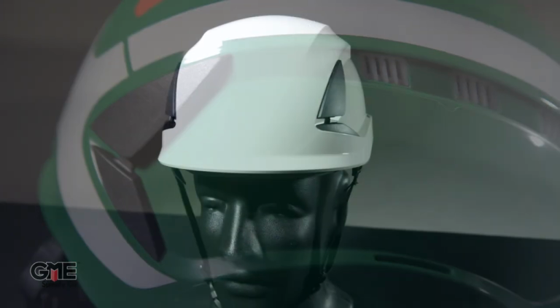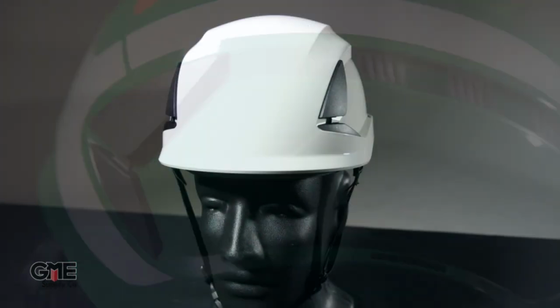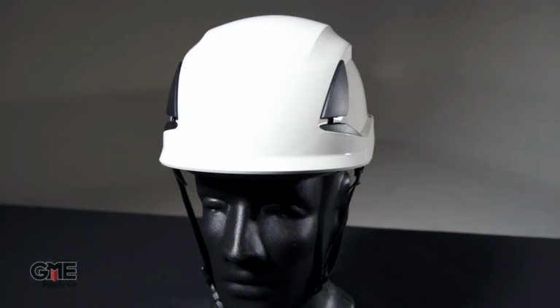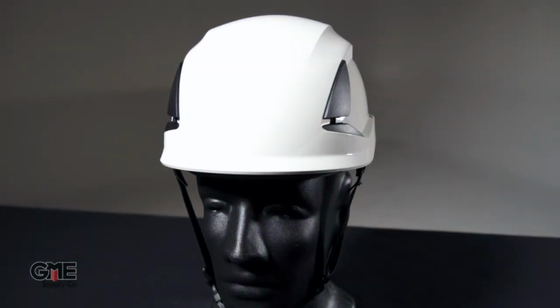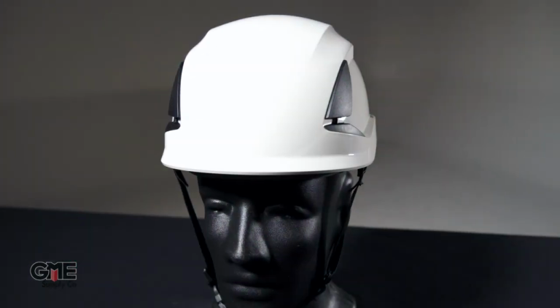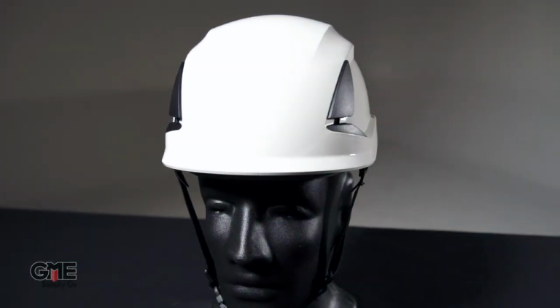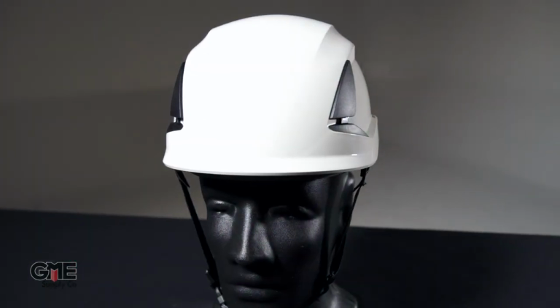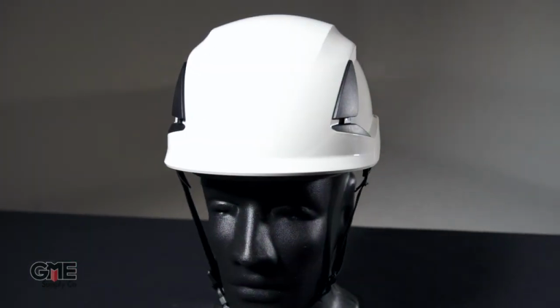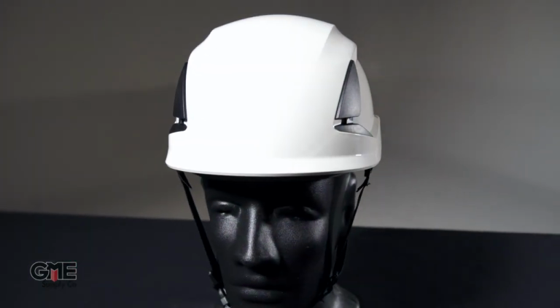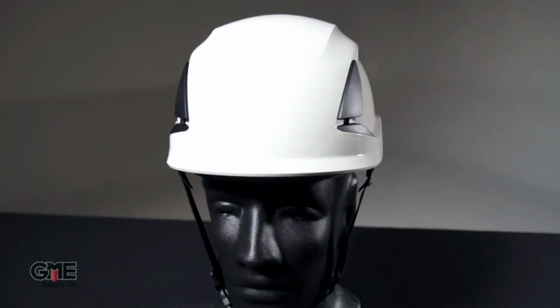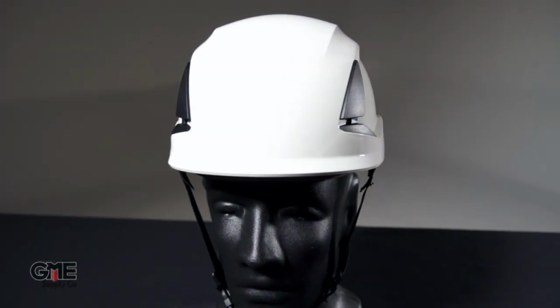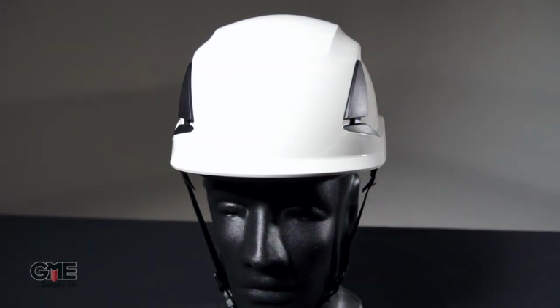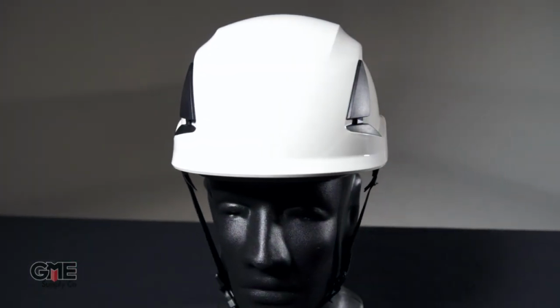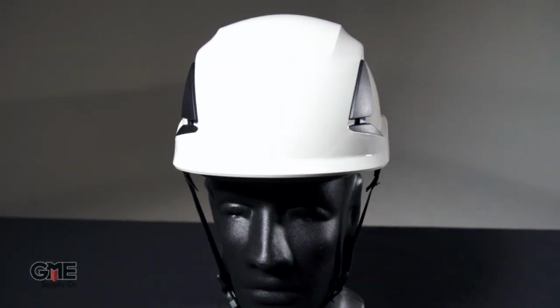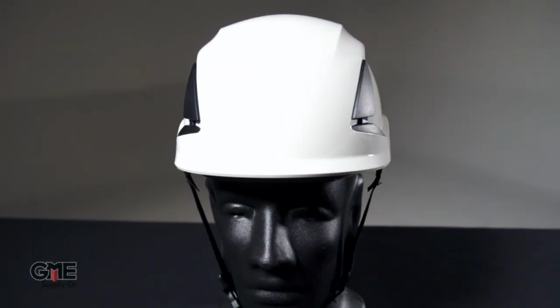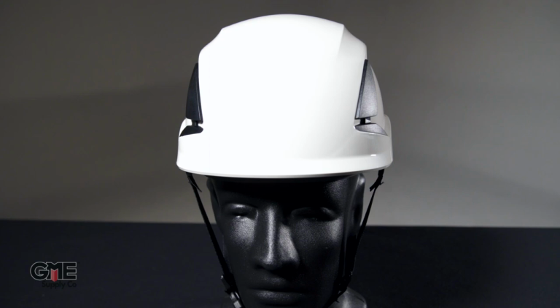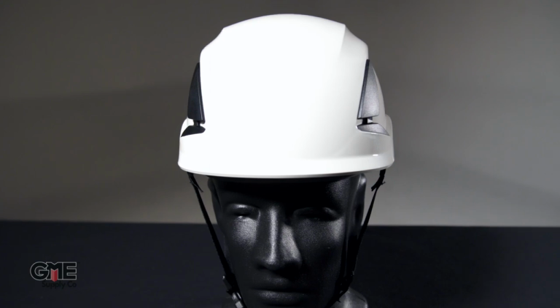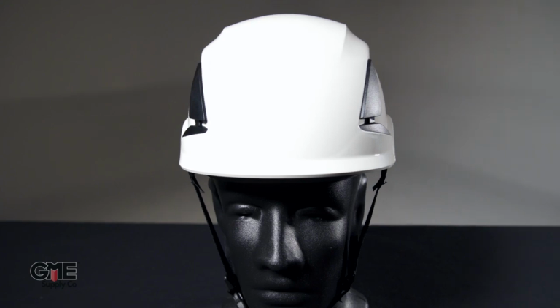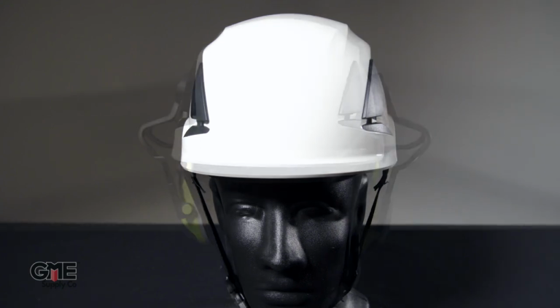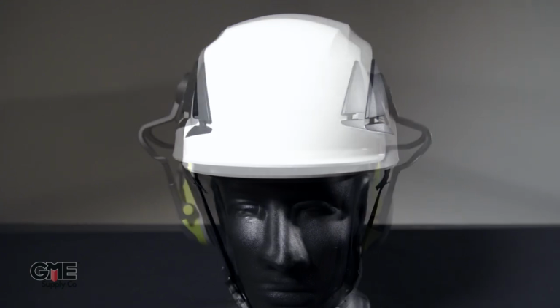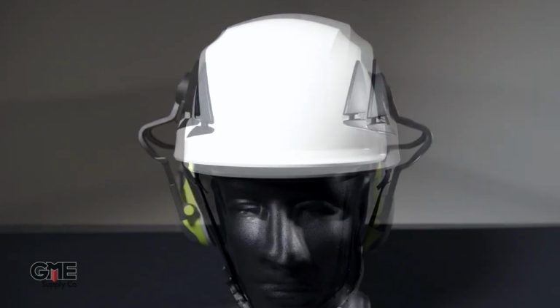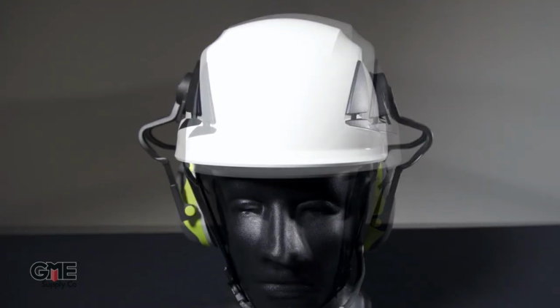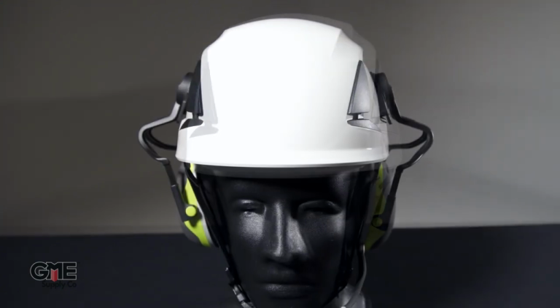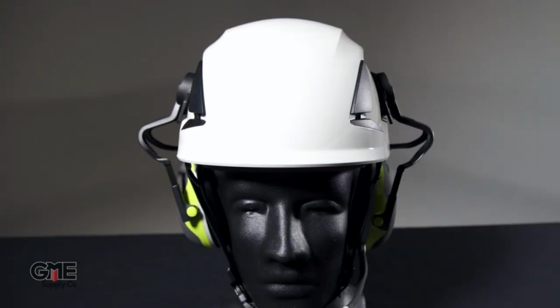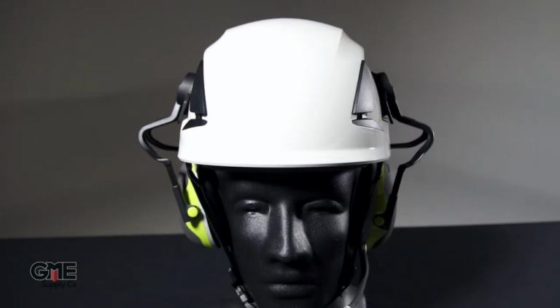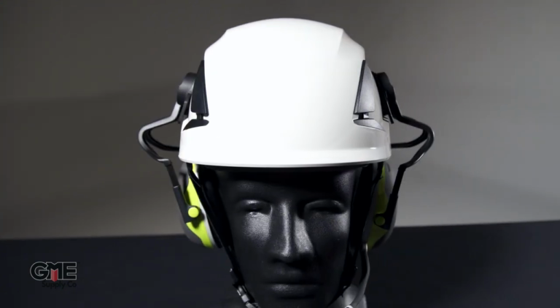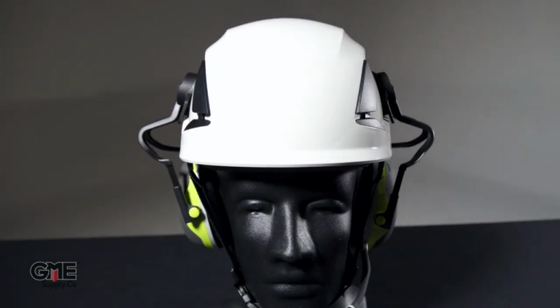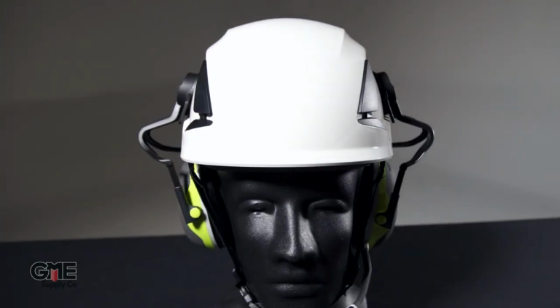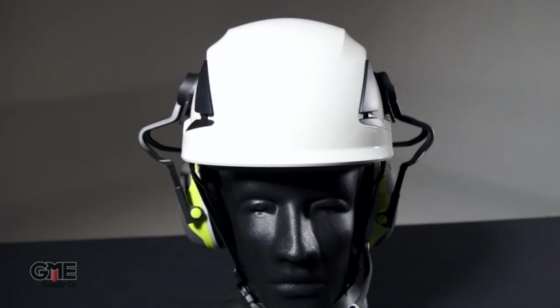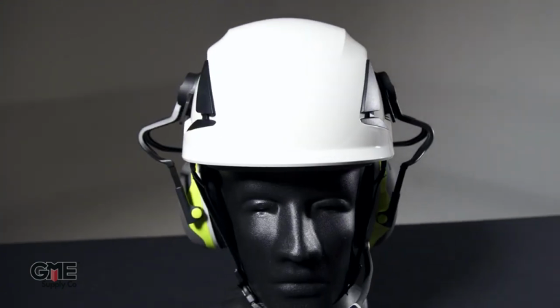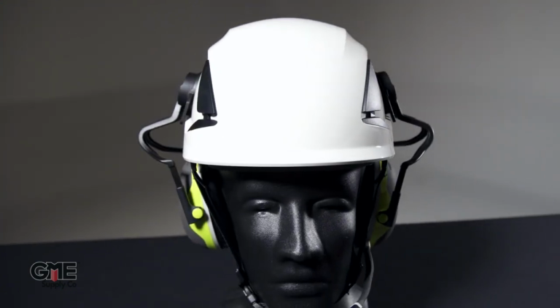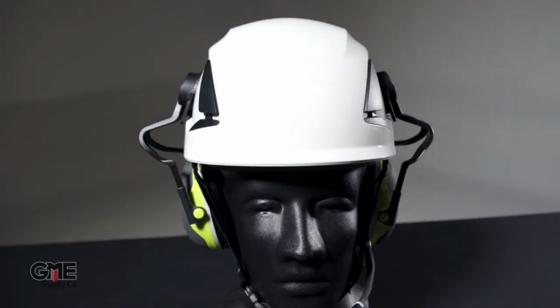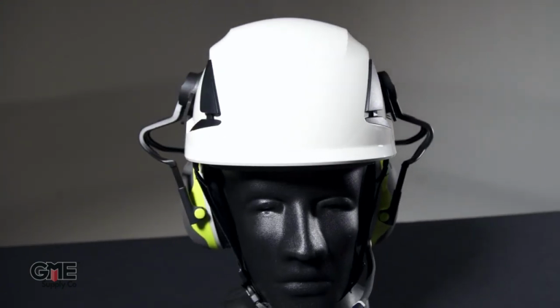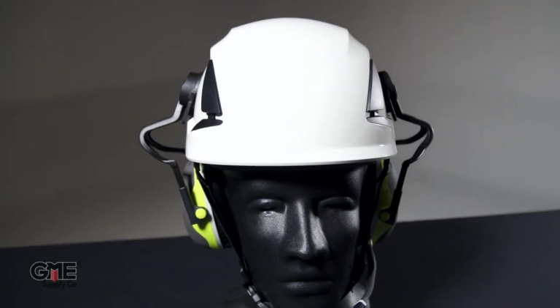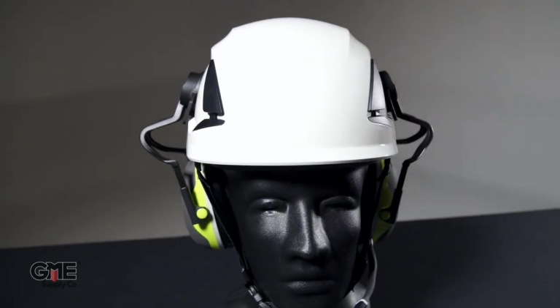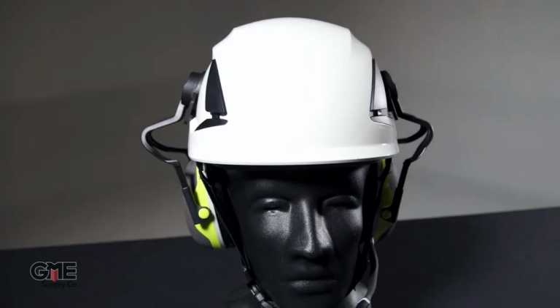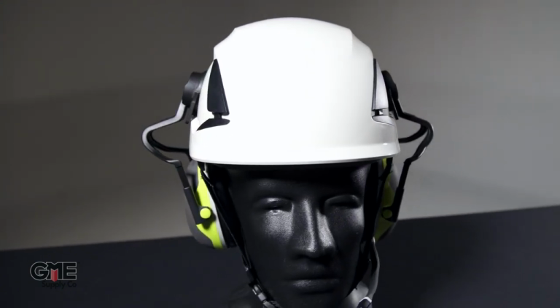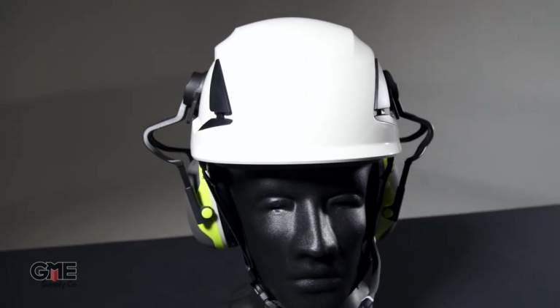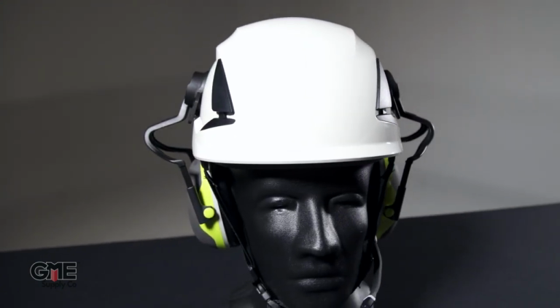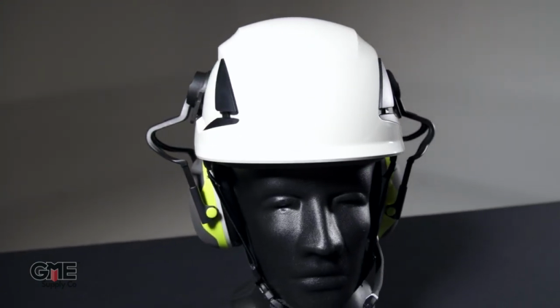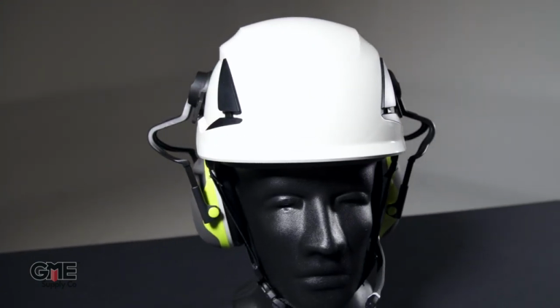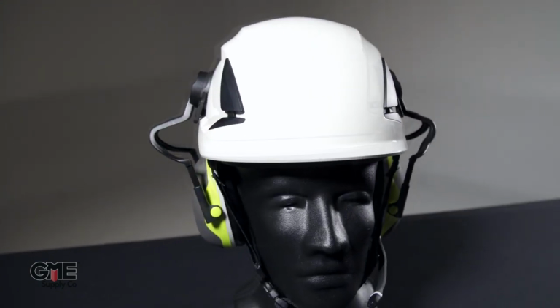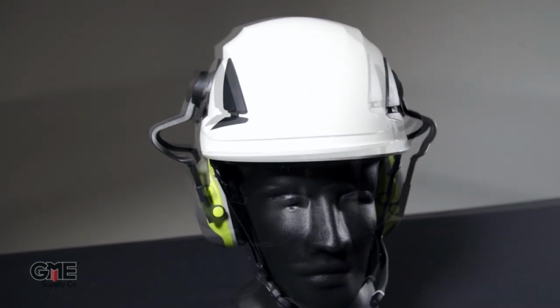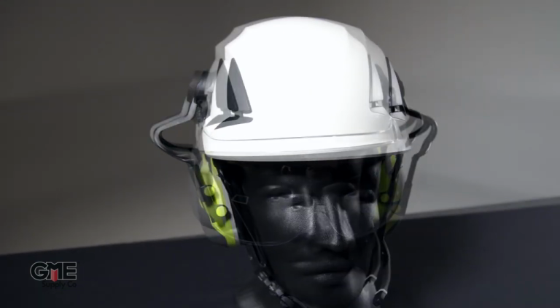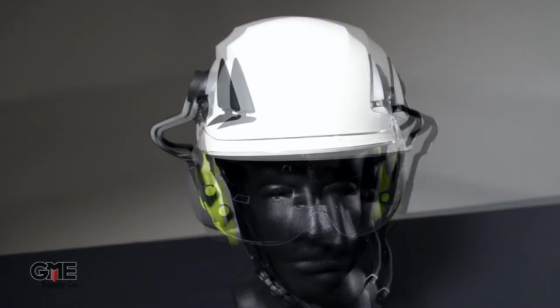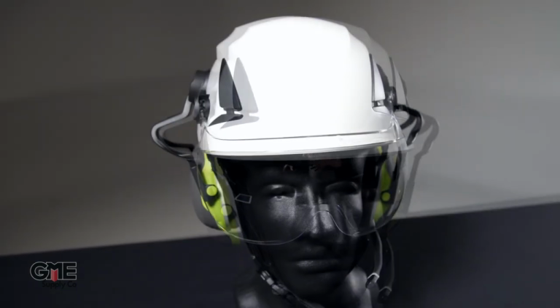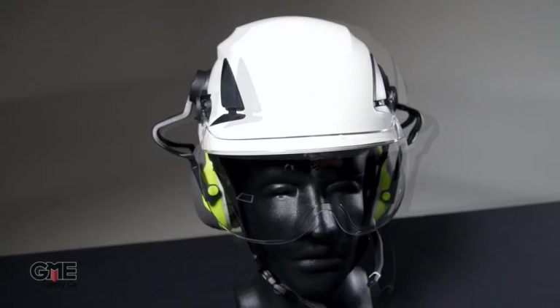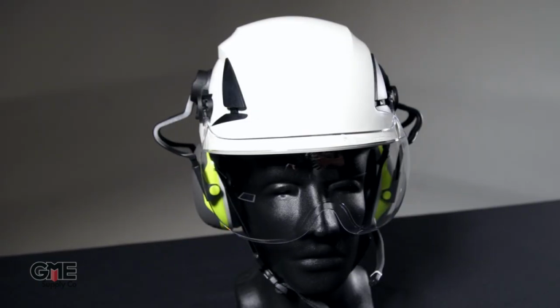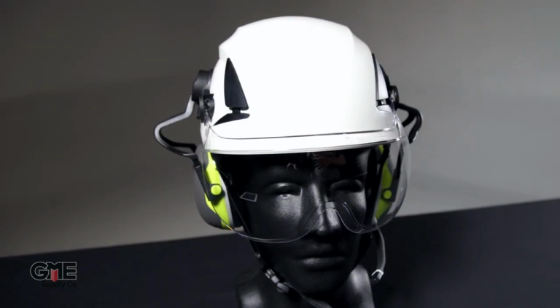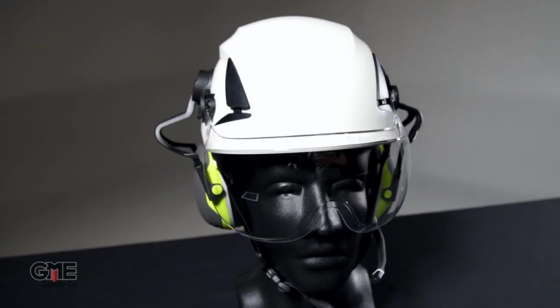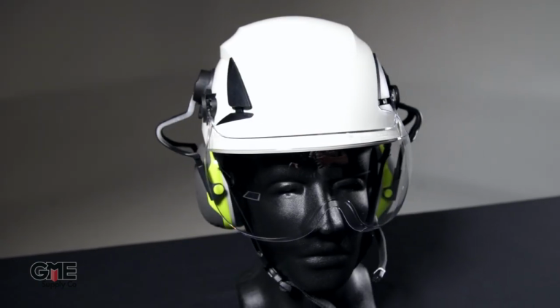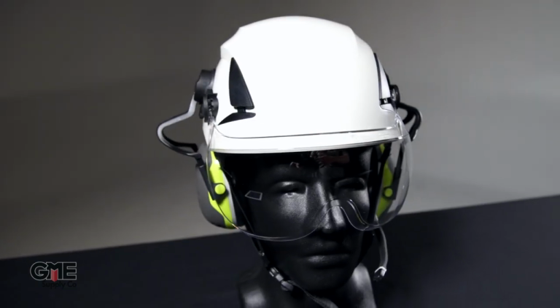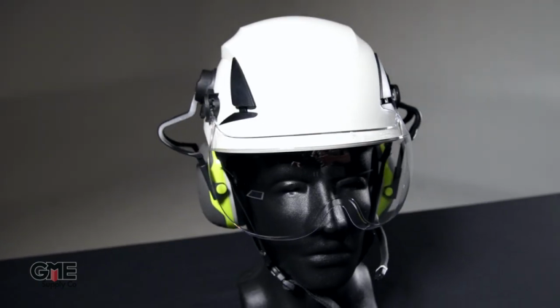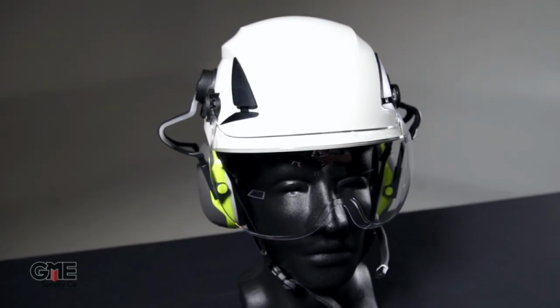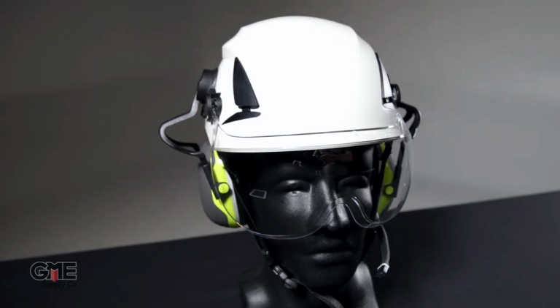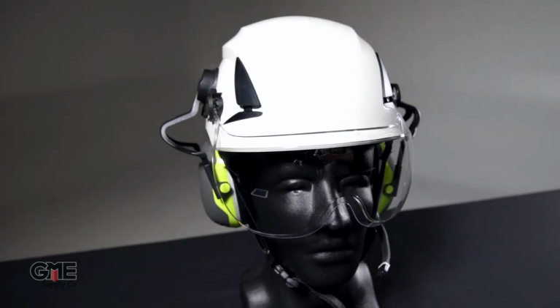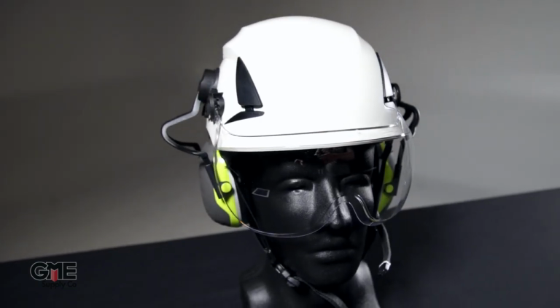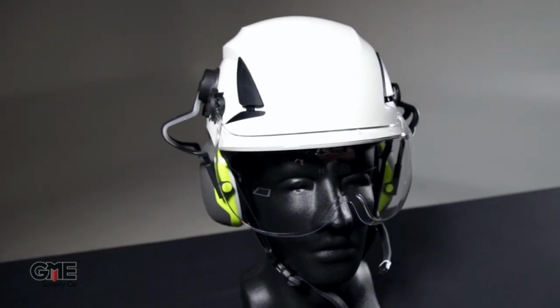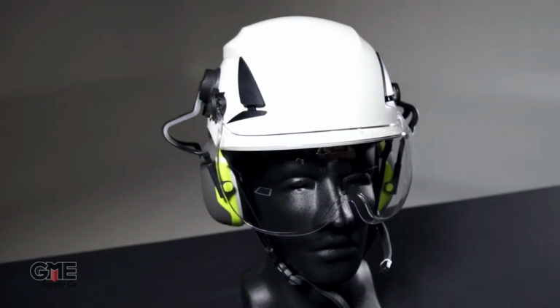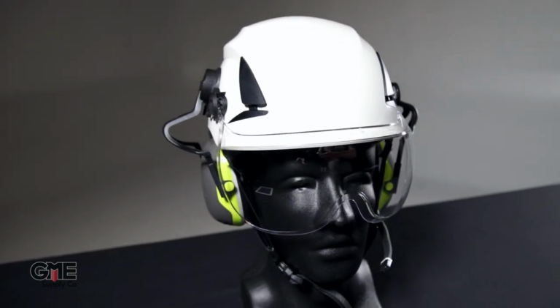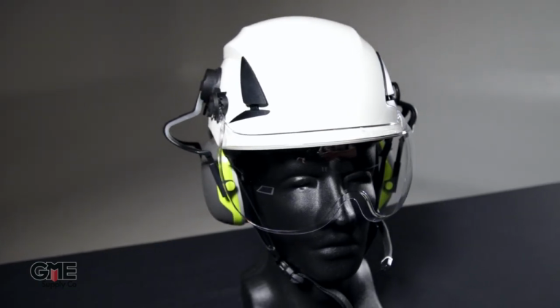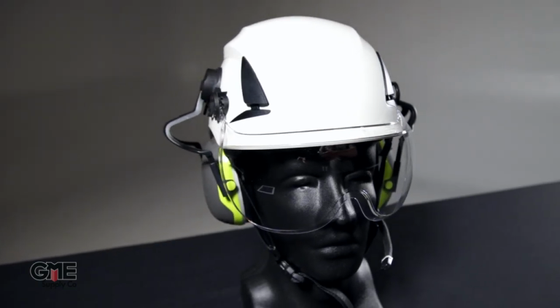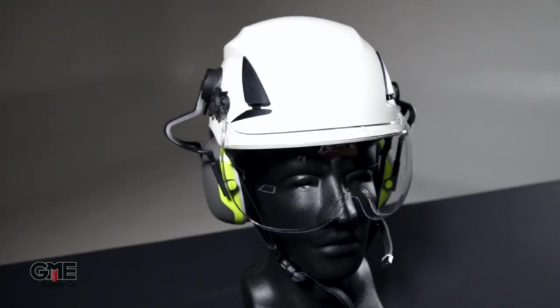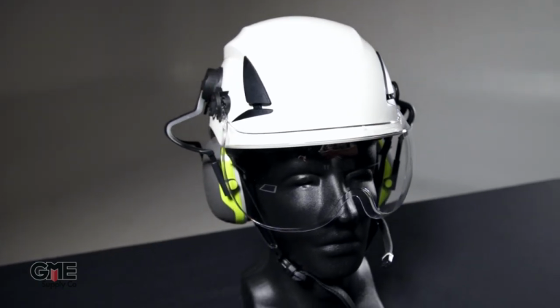Each model in the X5000 series has accessory slots and clips to add your favorite 3M accessories like face shields and visors.